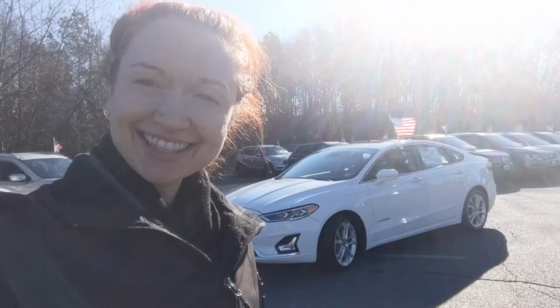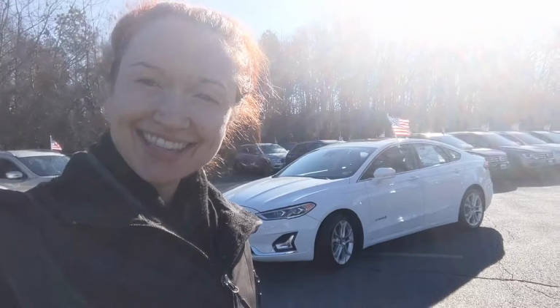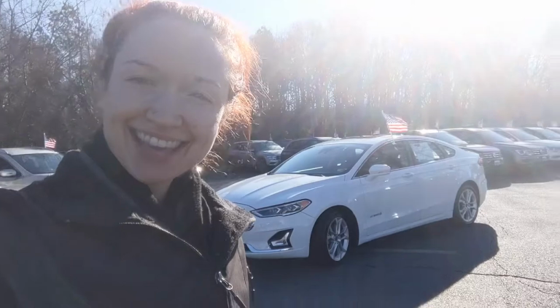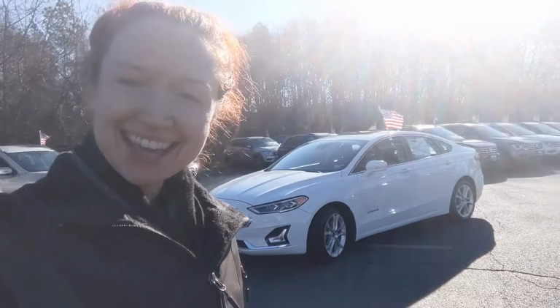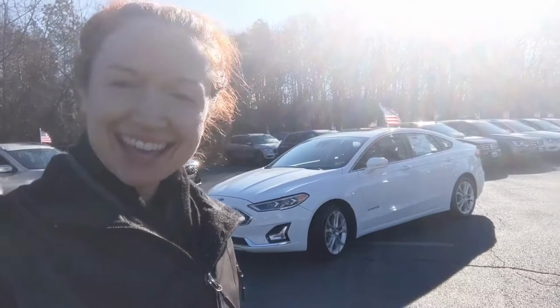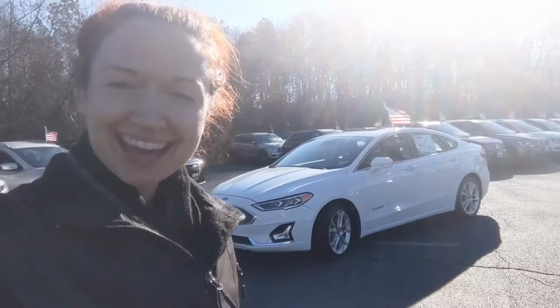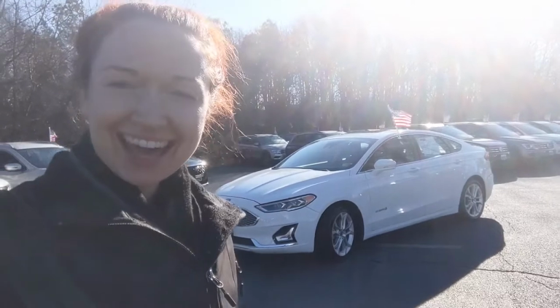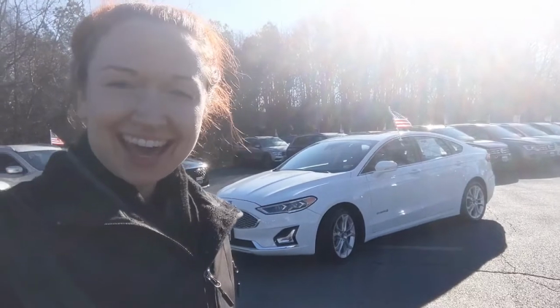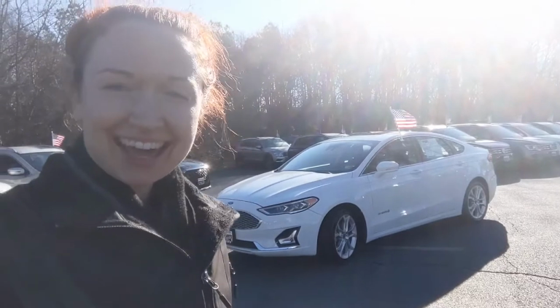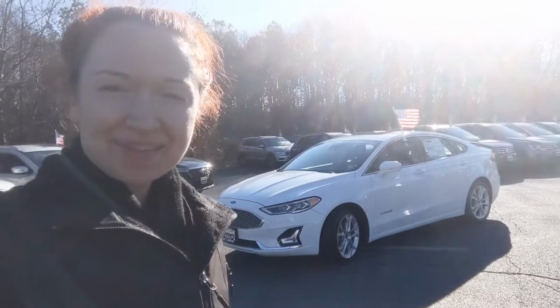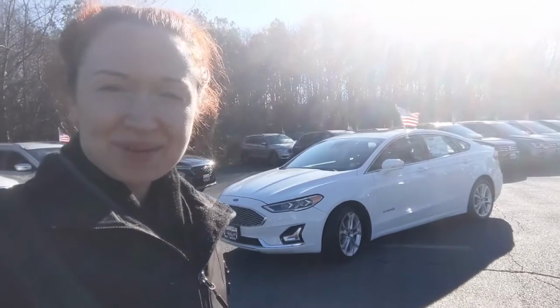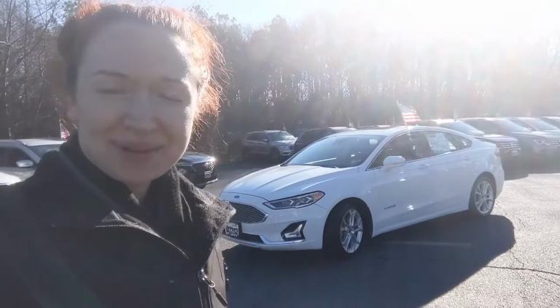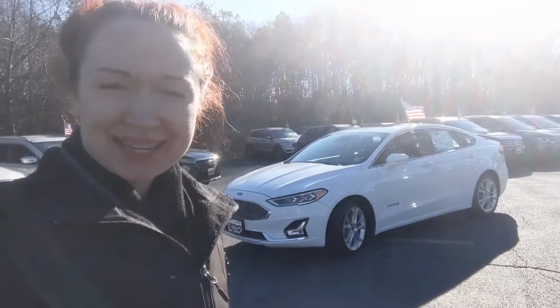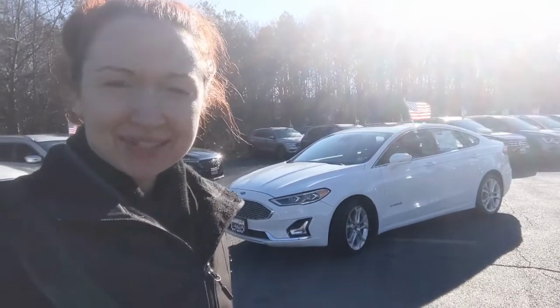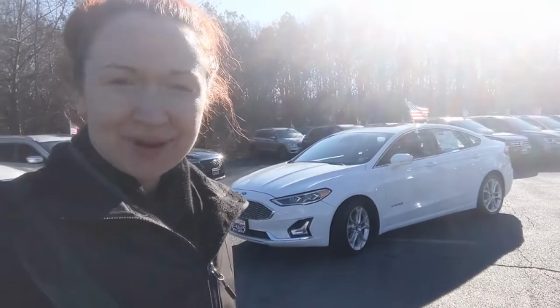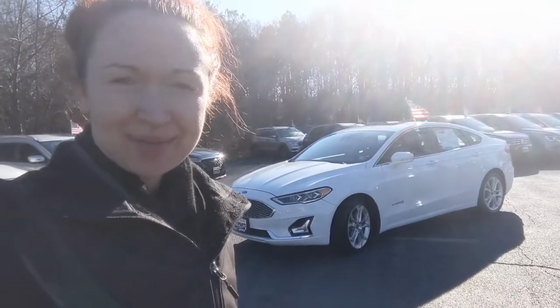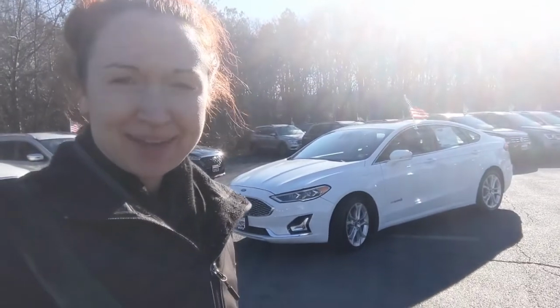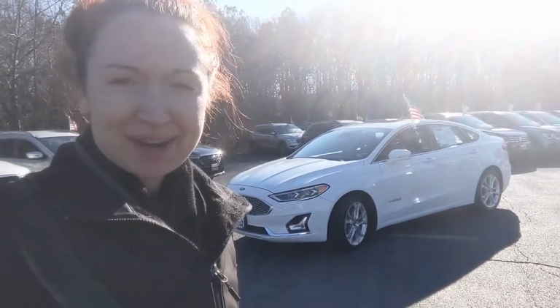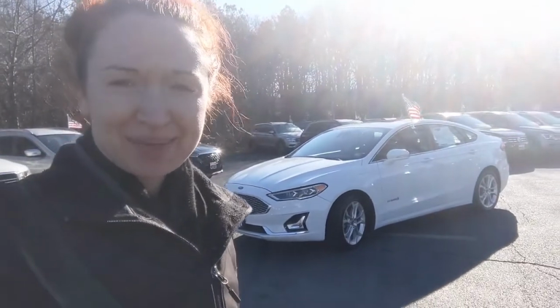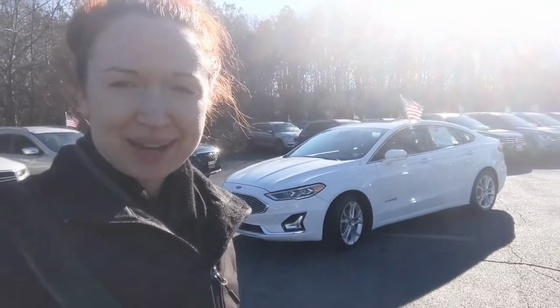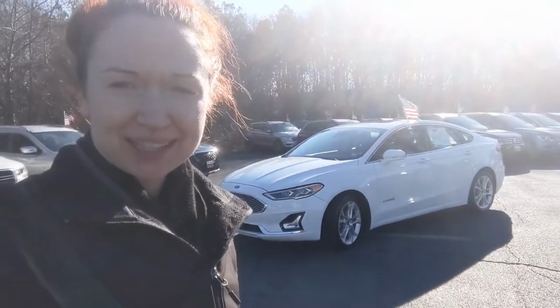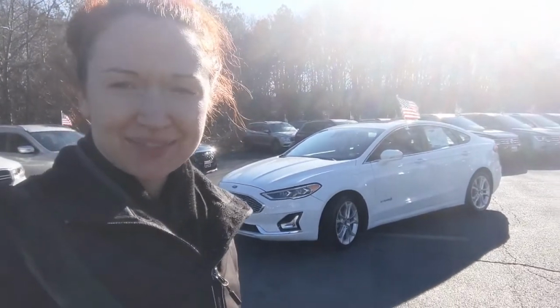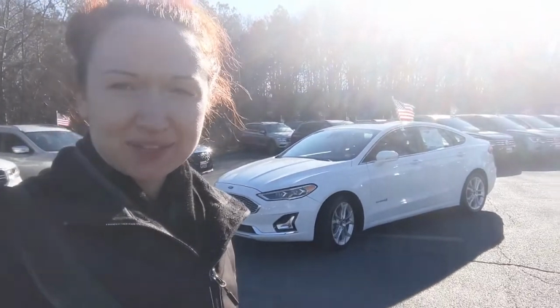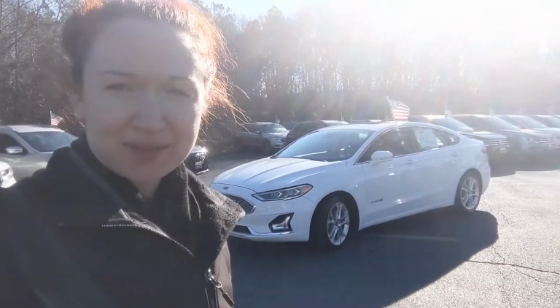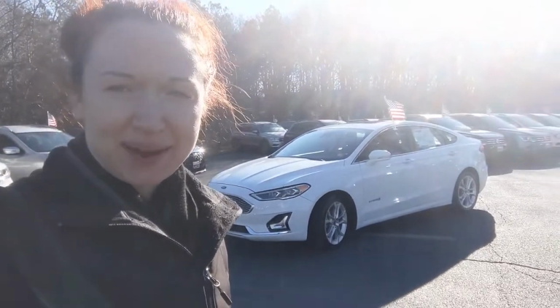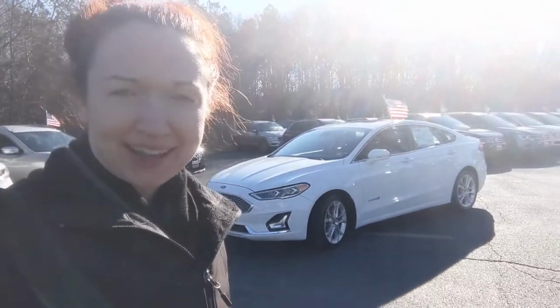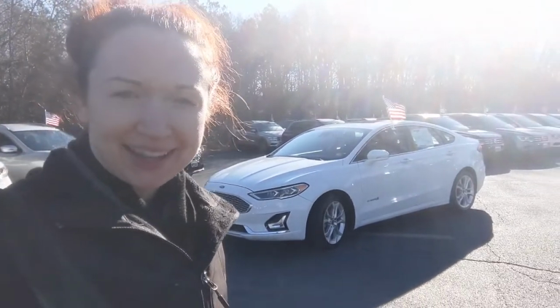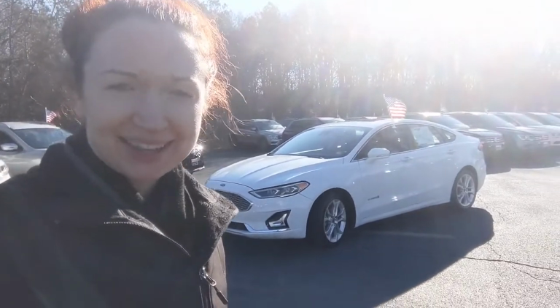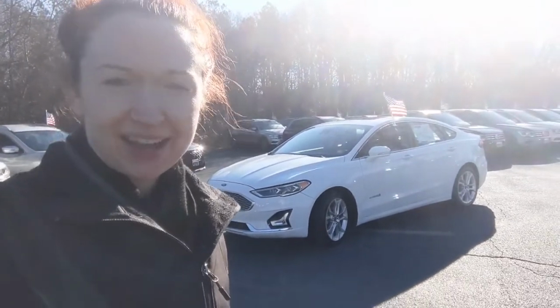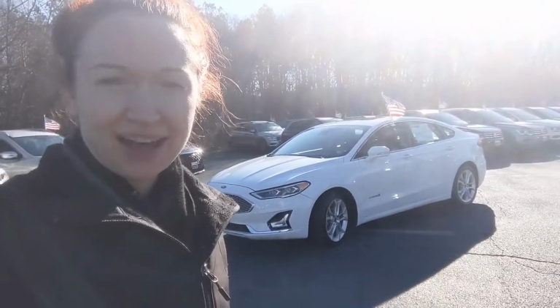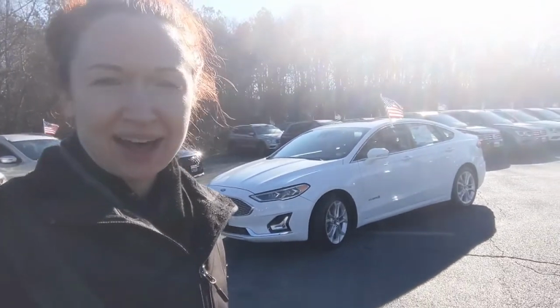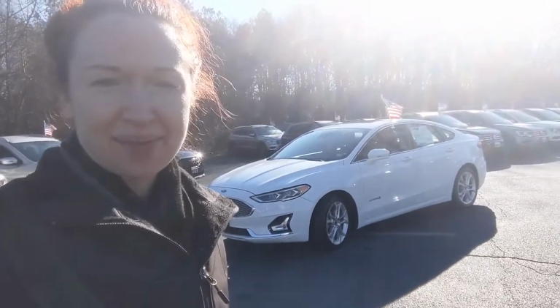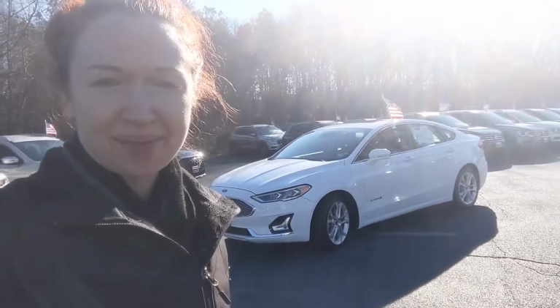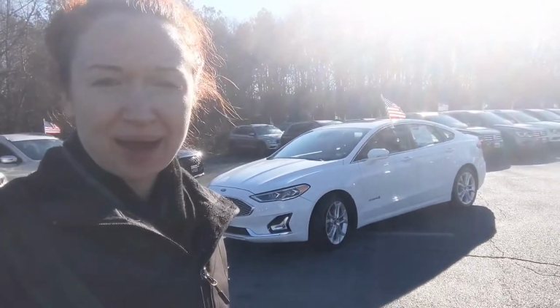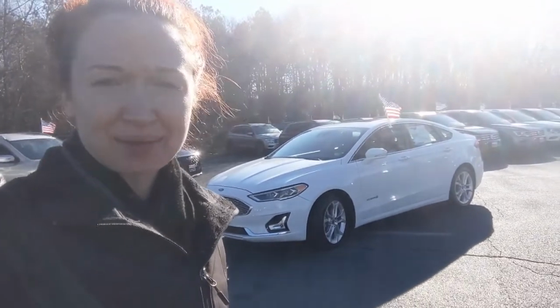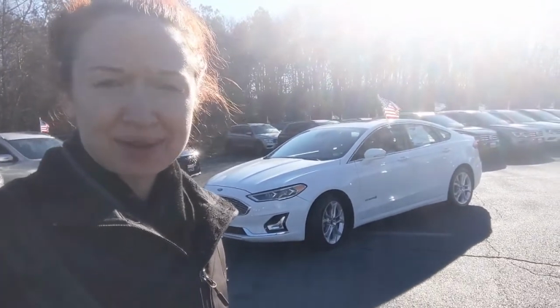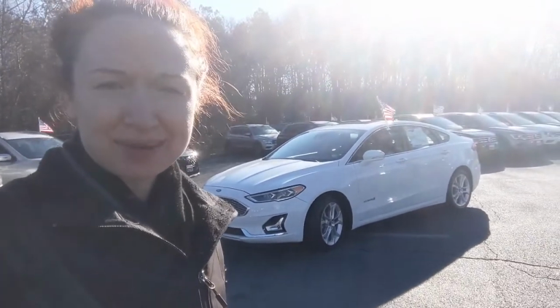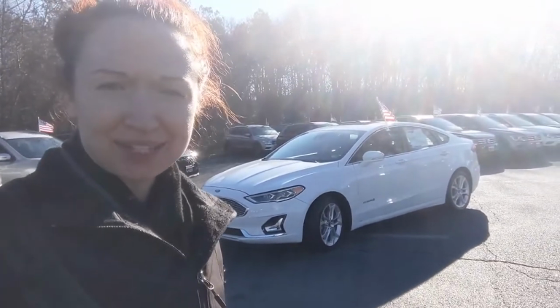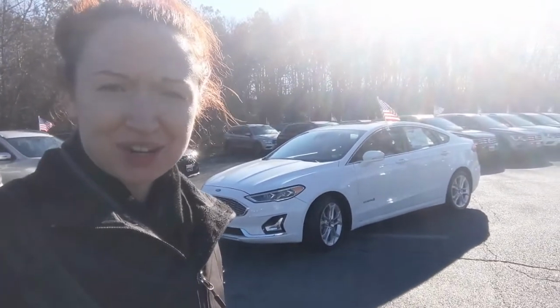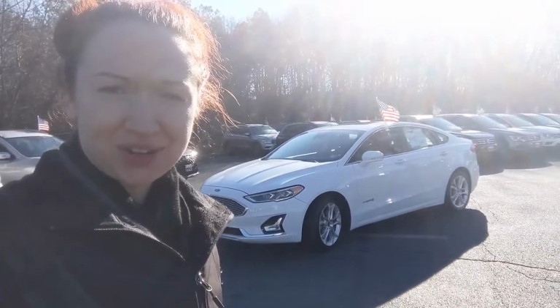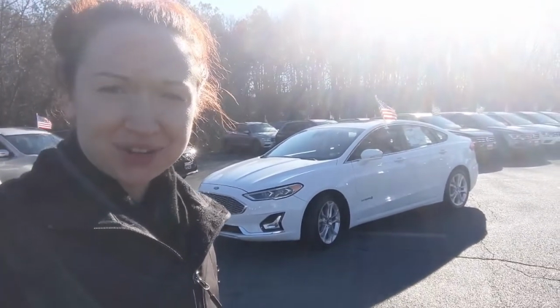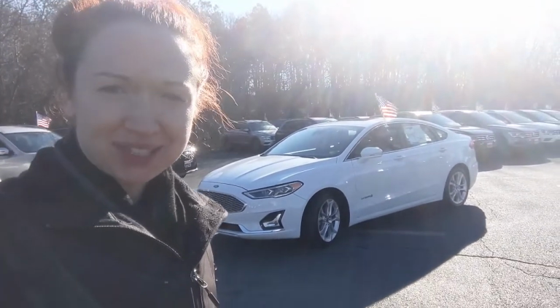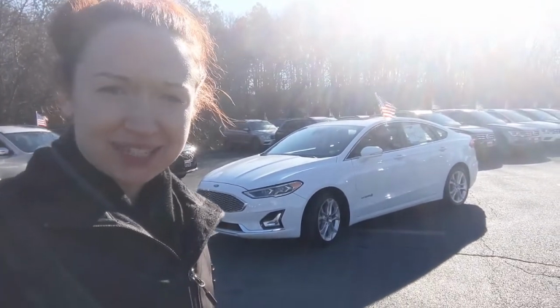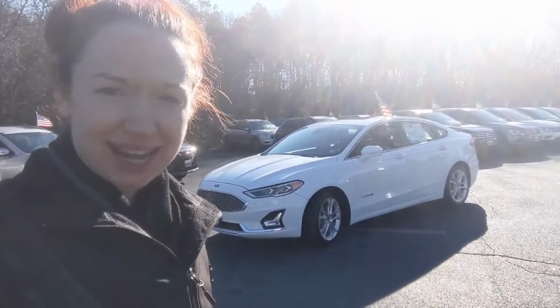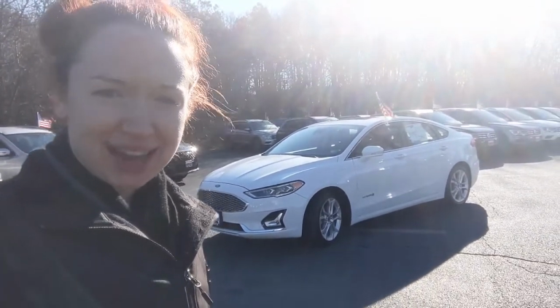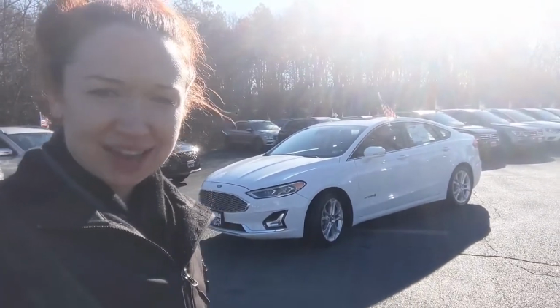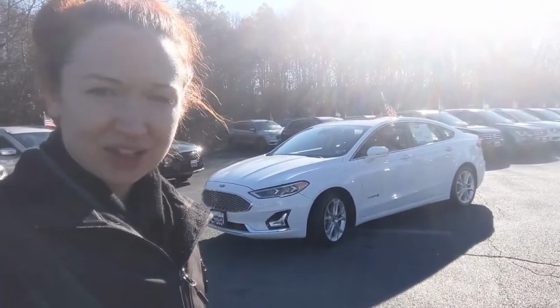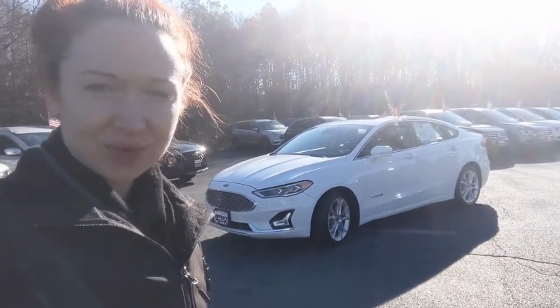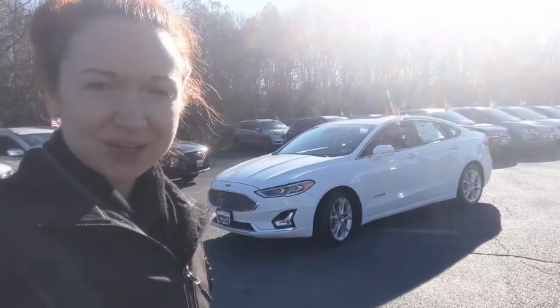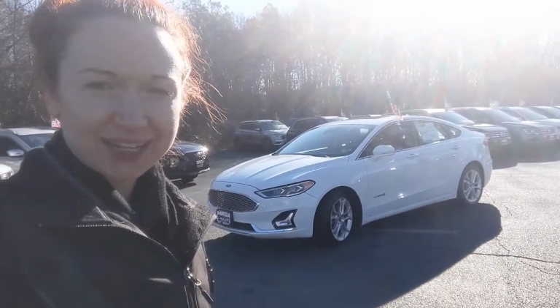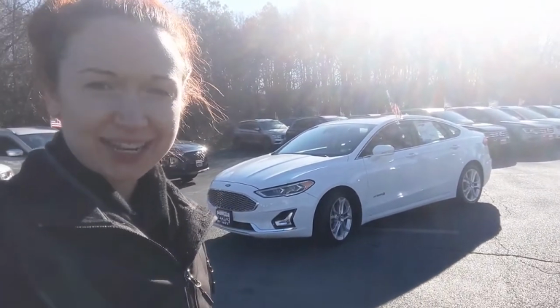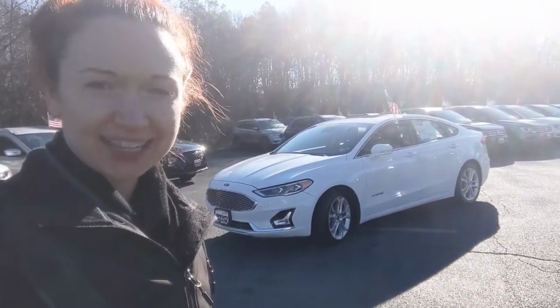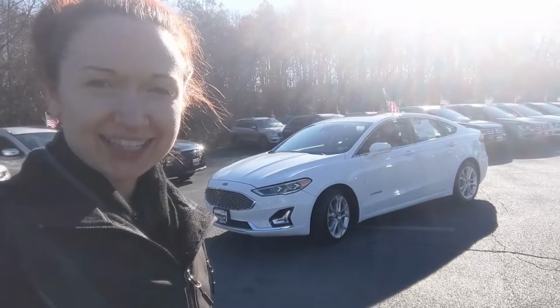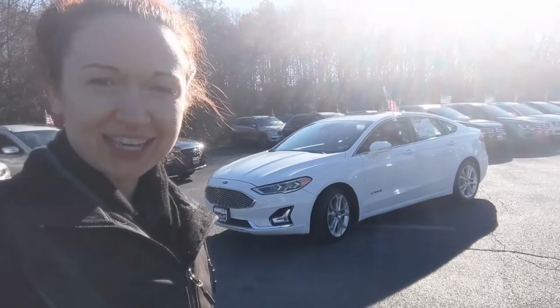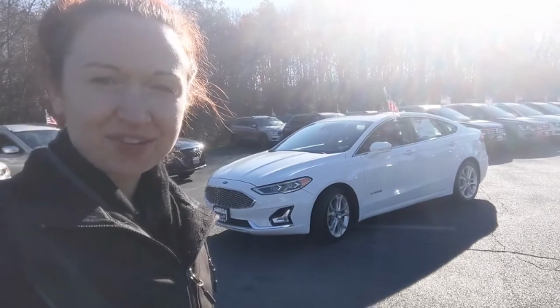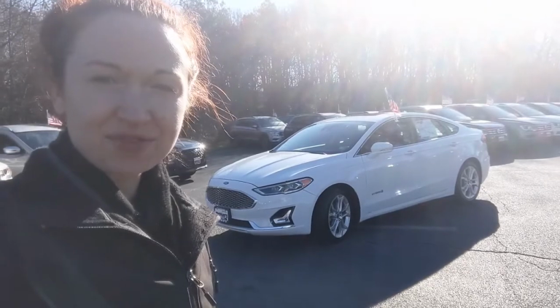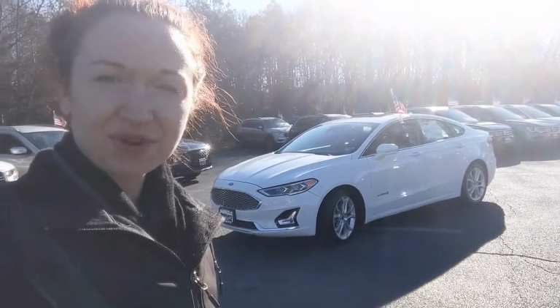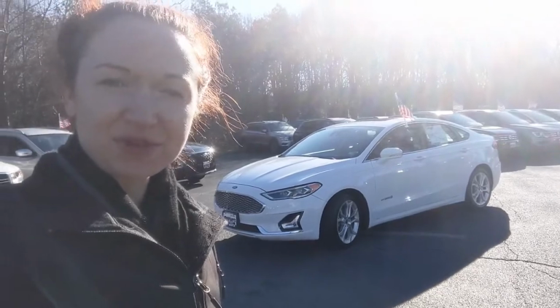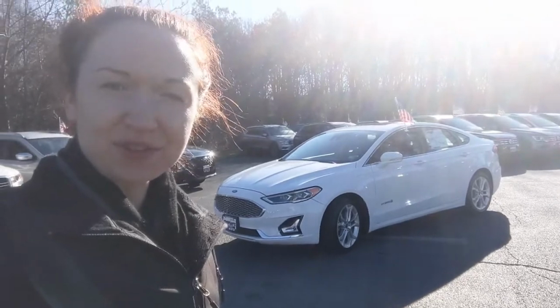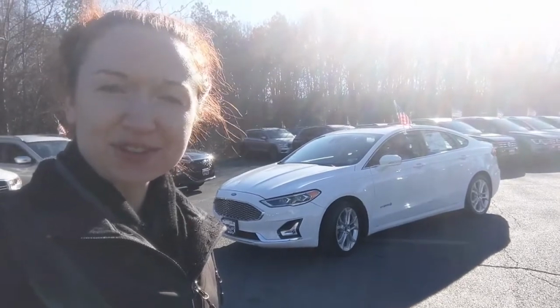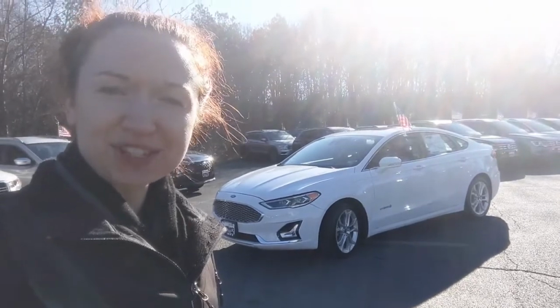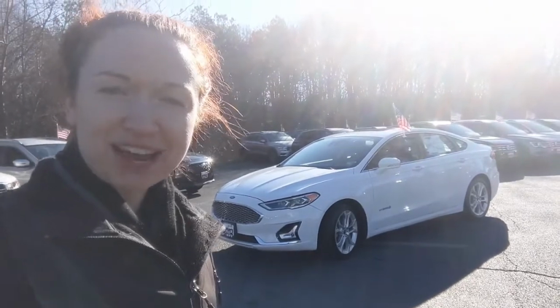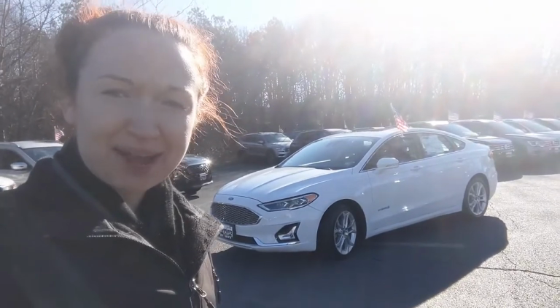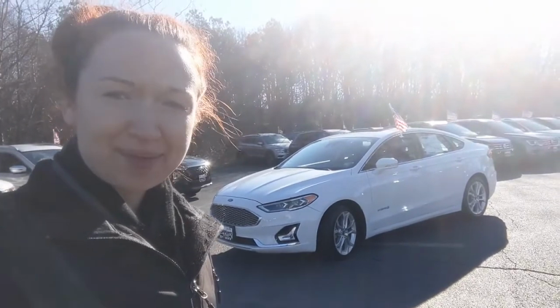Hey everyone, it's Raimi here at Browns Volkswagen. I'm going to be showing you today the 2019 Ford Fusion Hybrid.